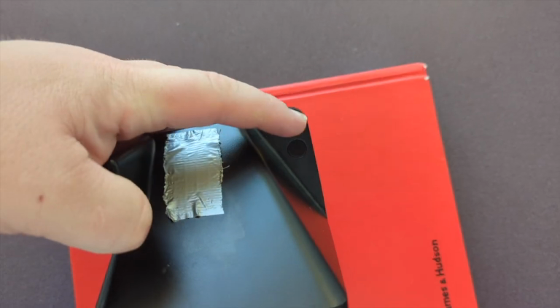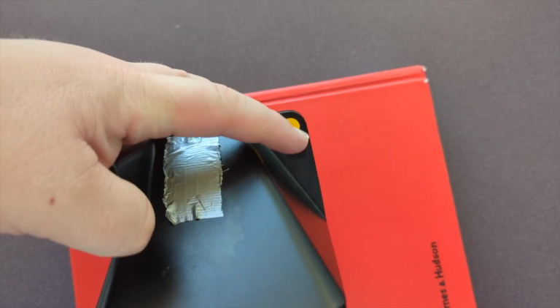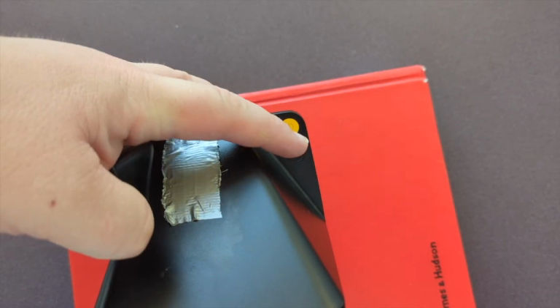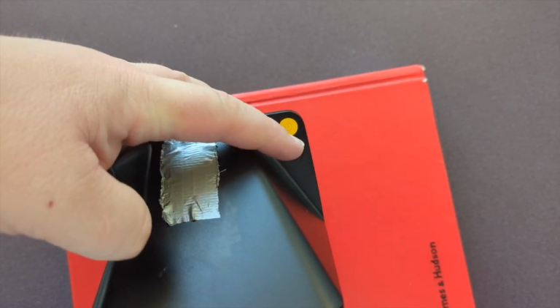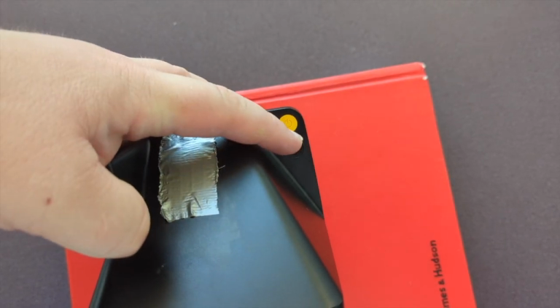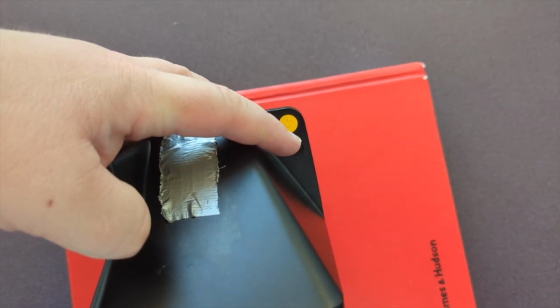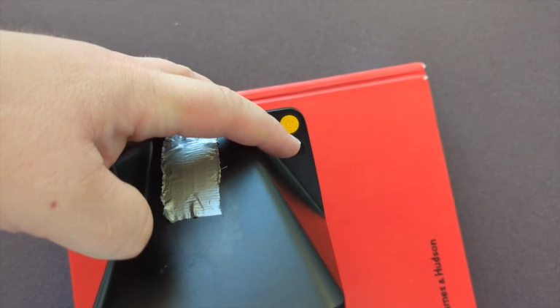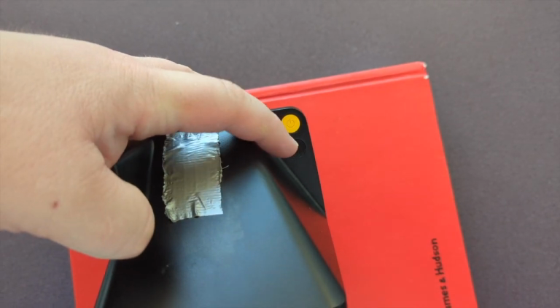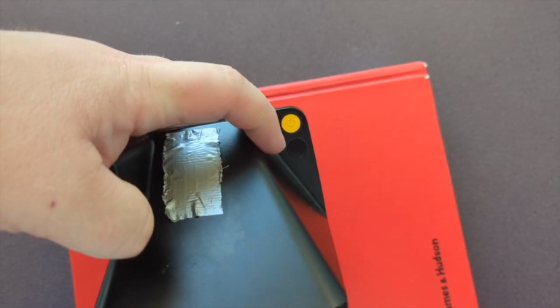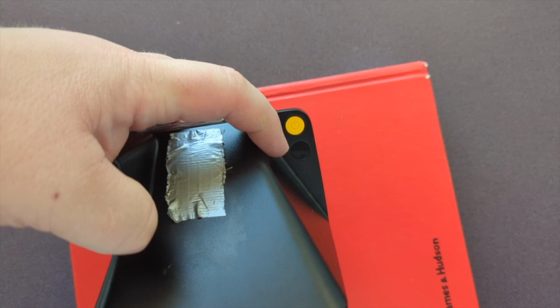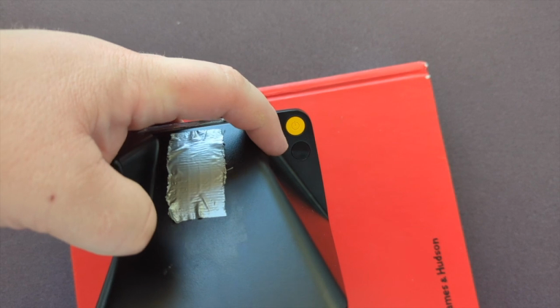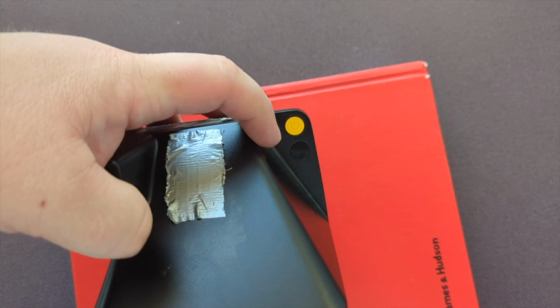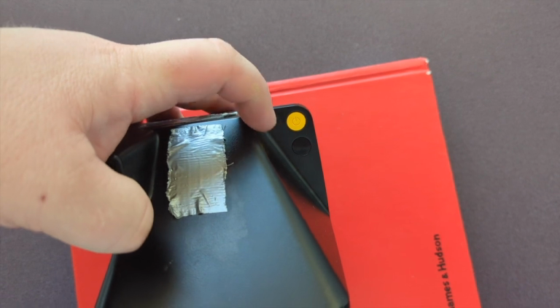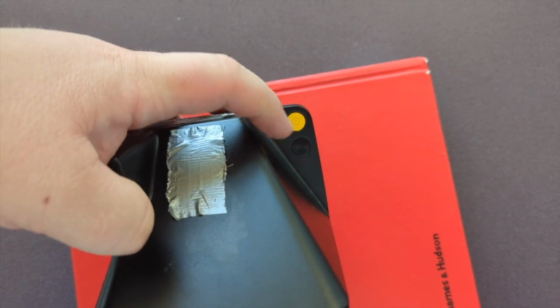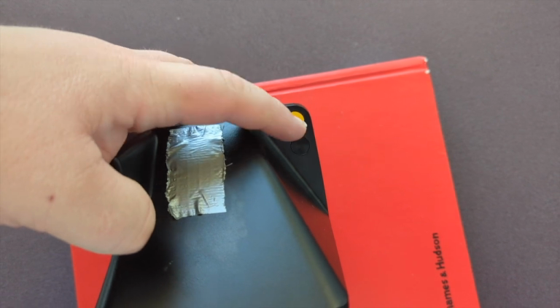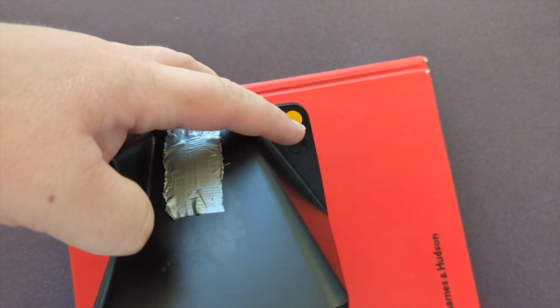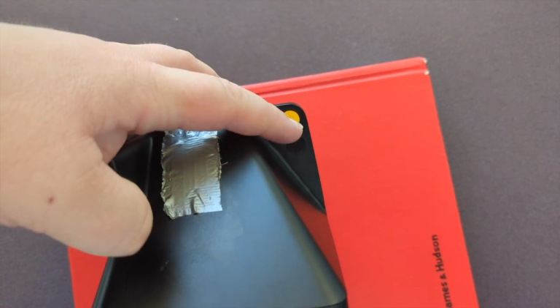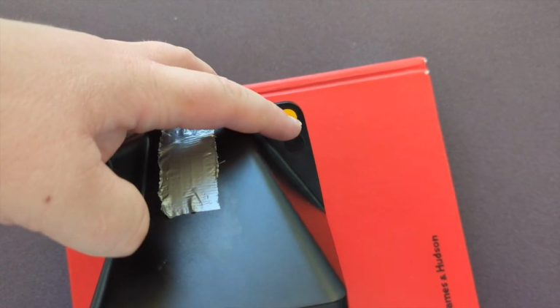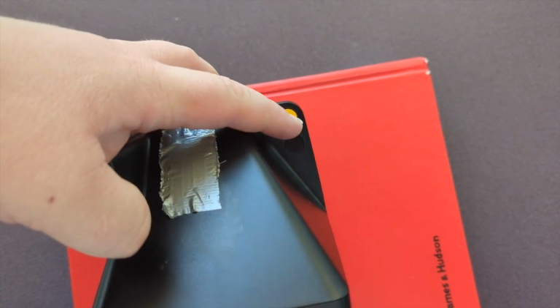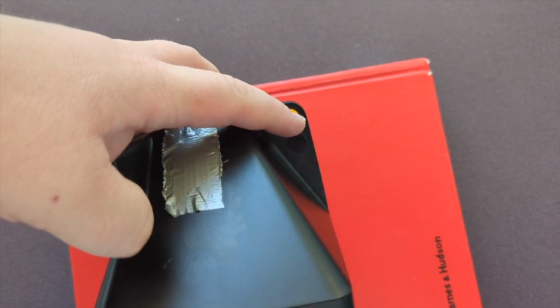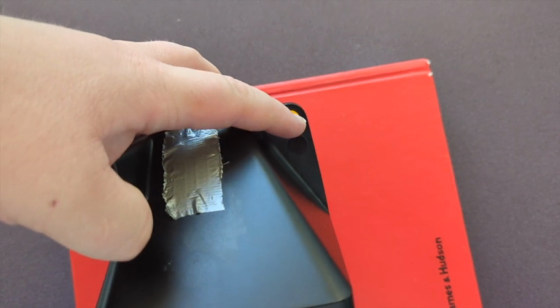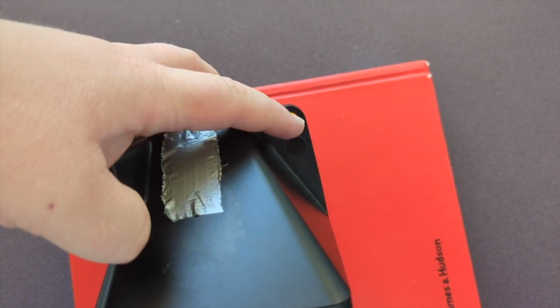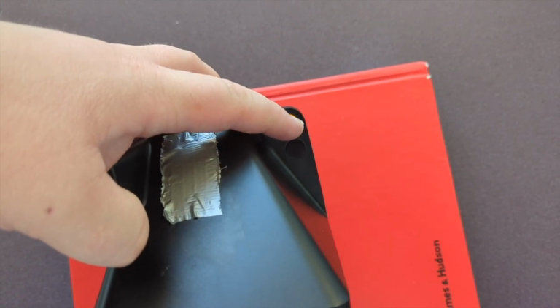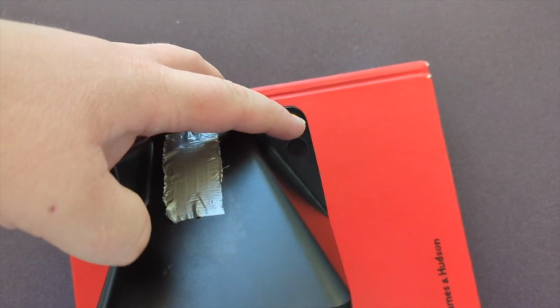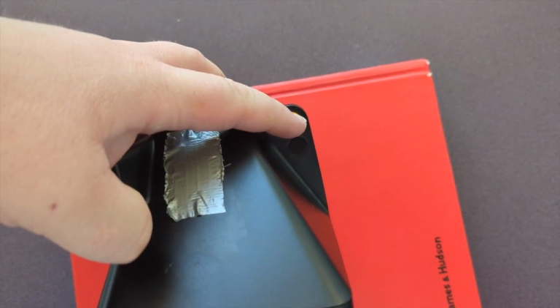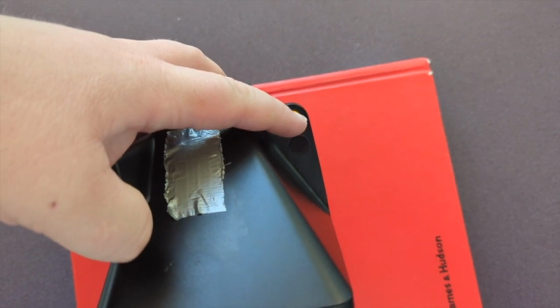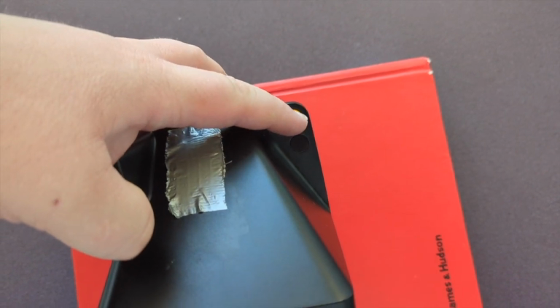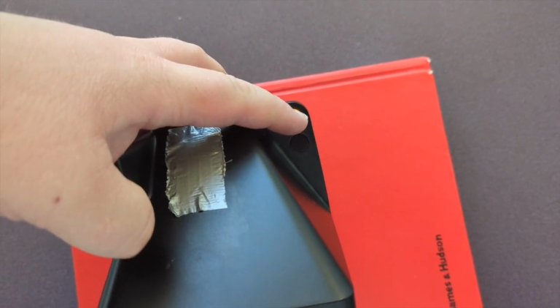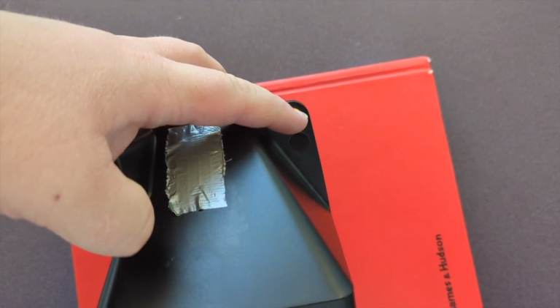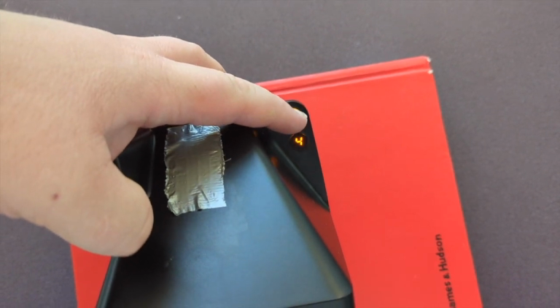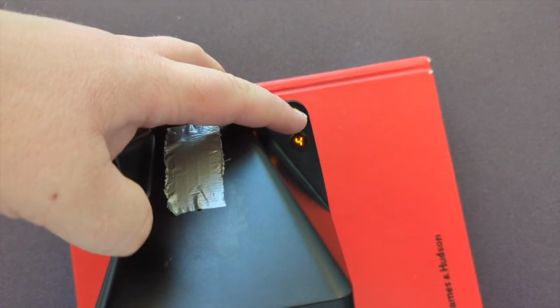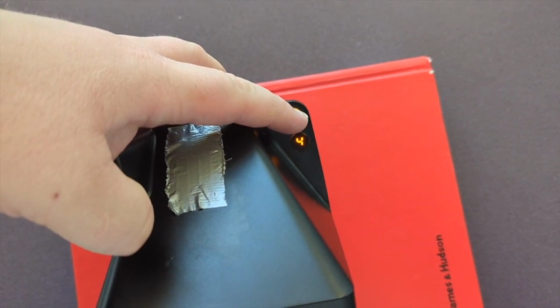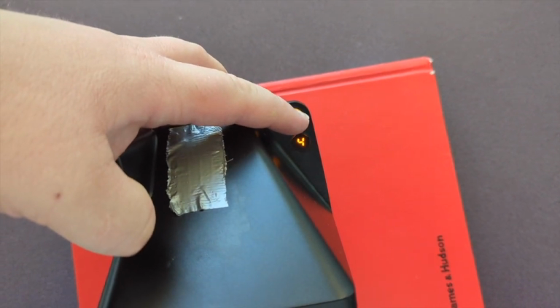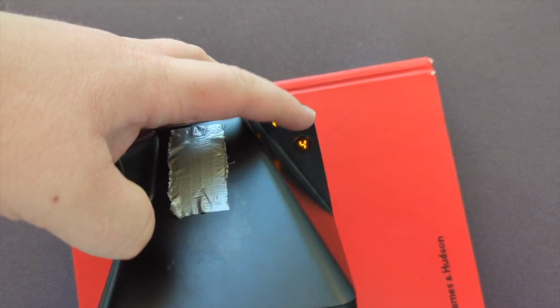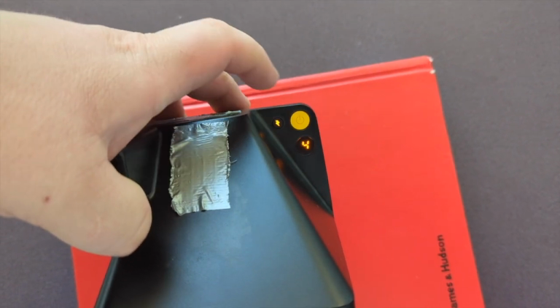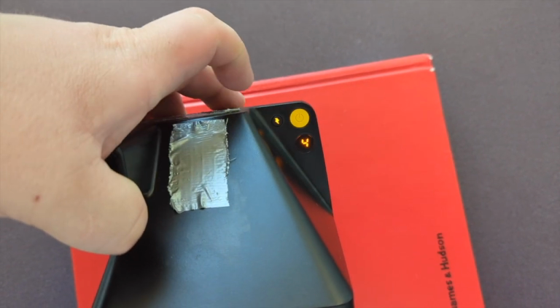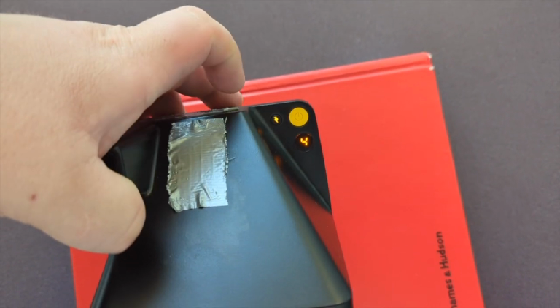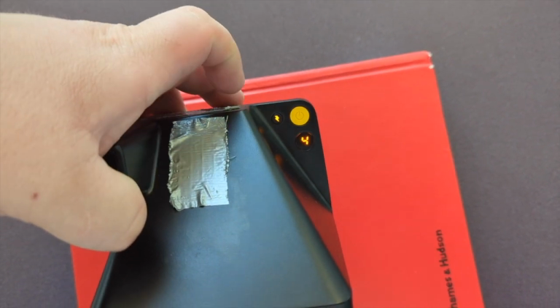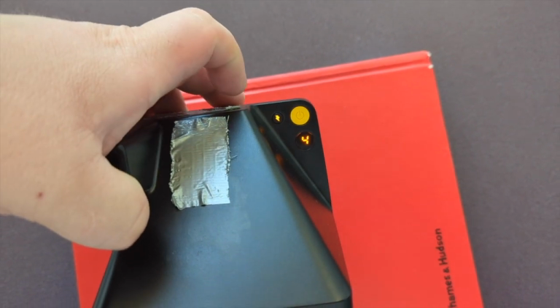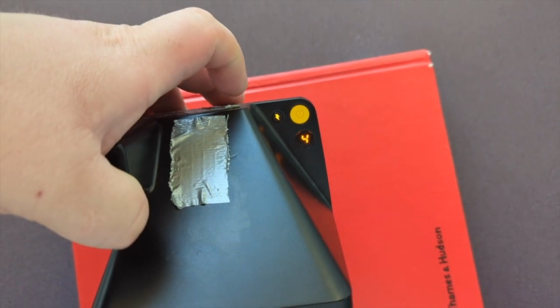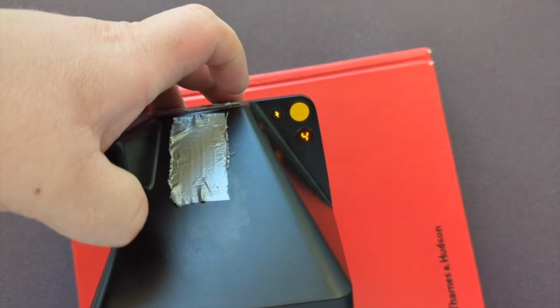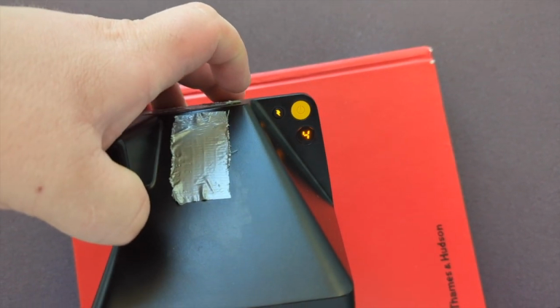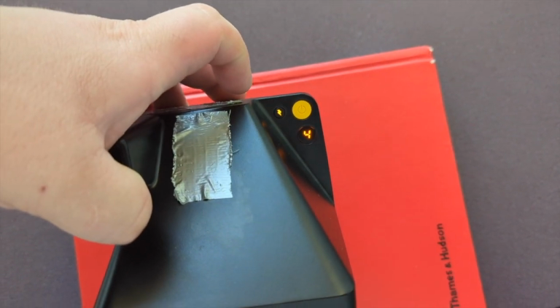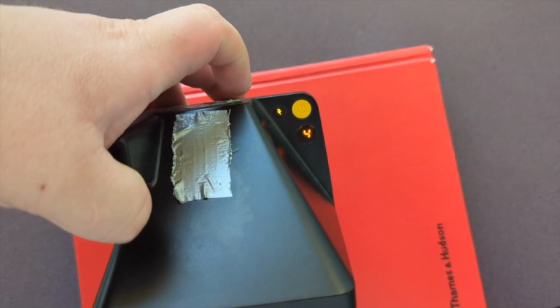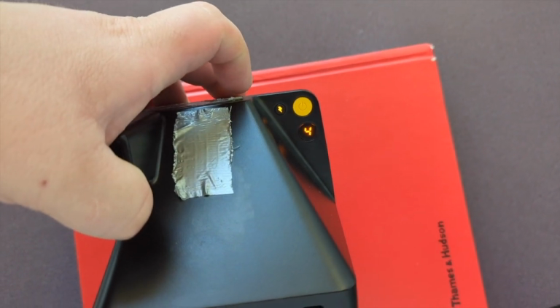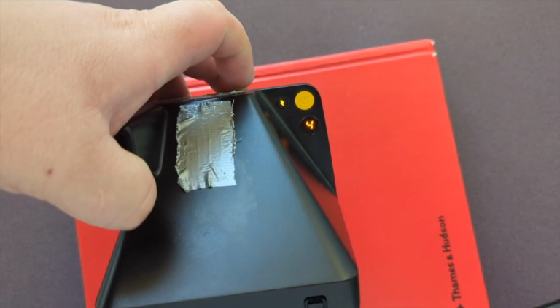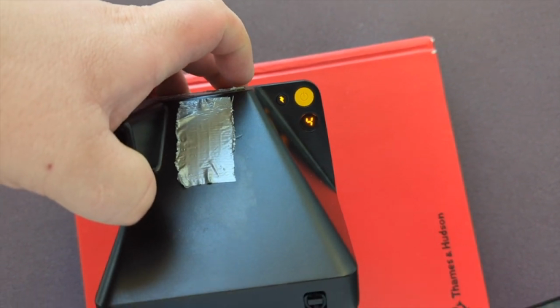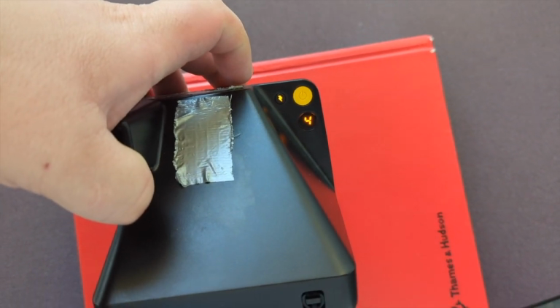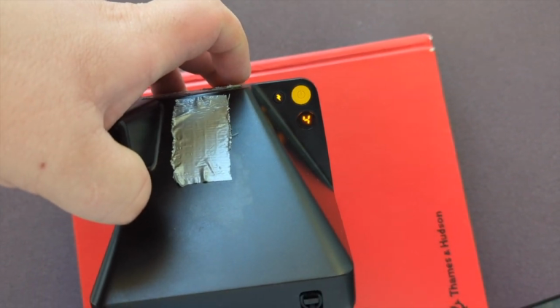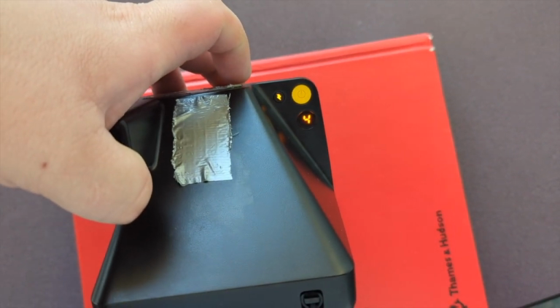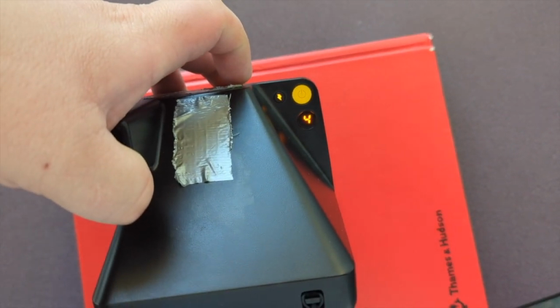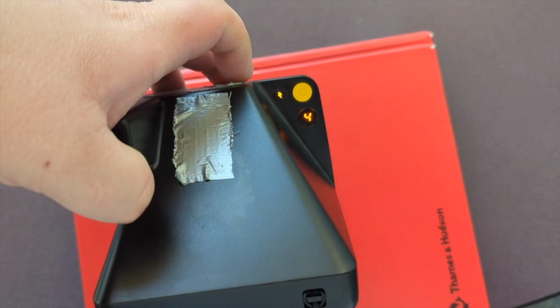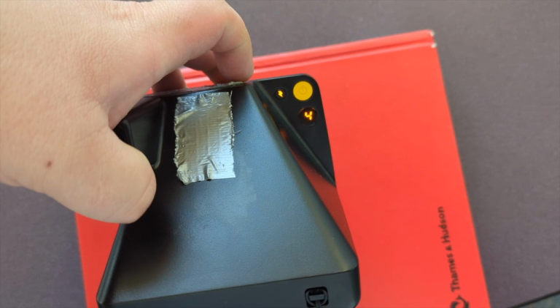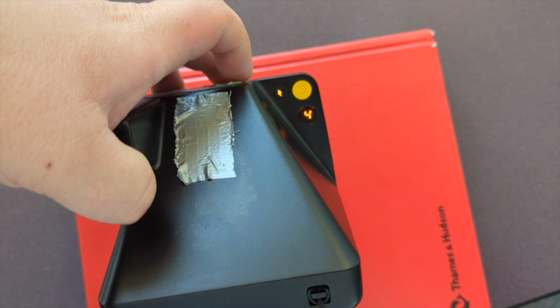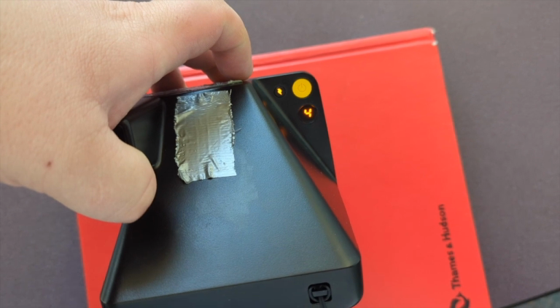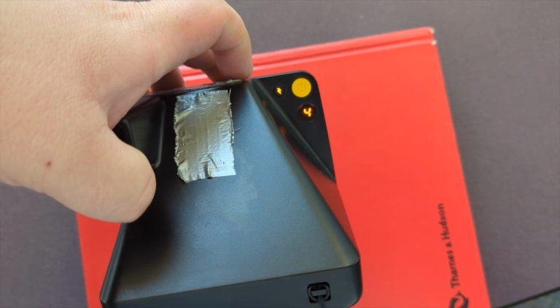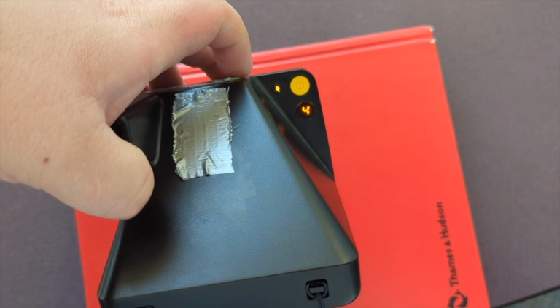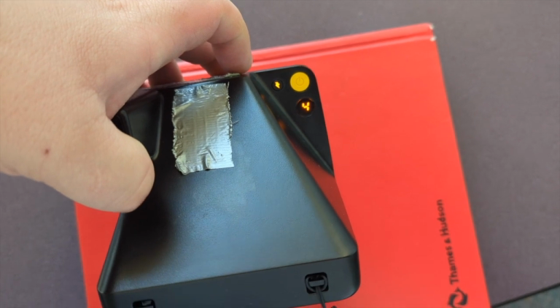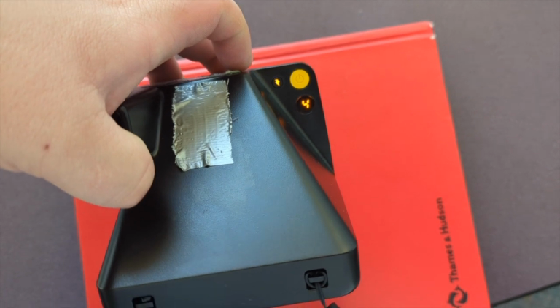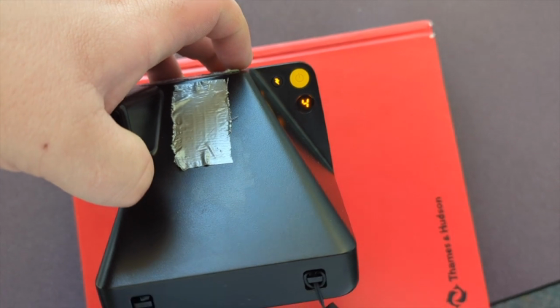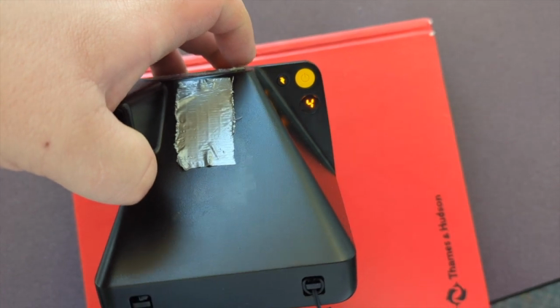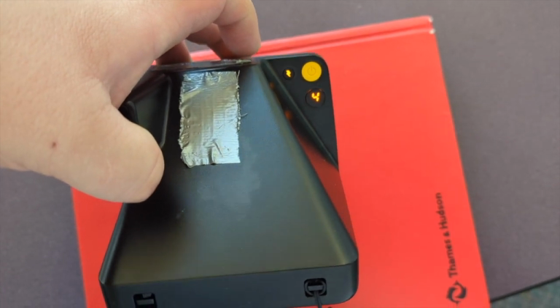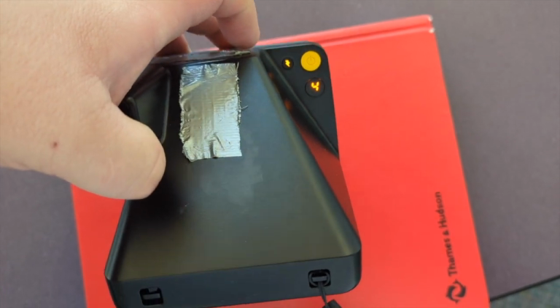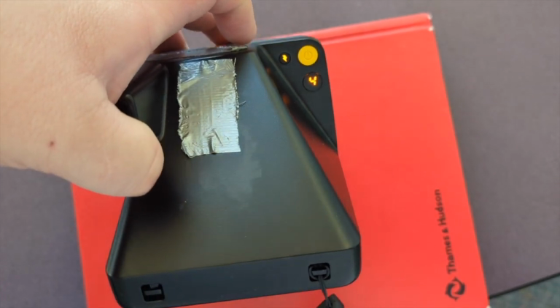This is my camera, a Polaroid — it's got tape on it, you'll see why a little bit later. Gotta power it on. I got four cartridges.